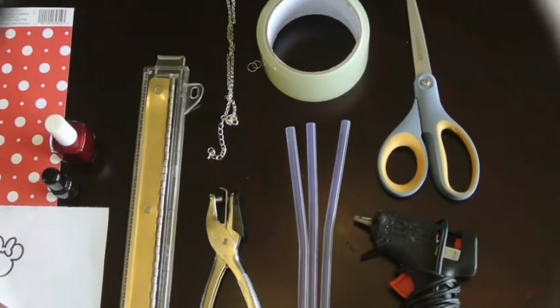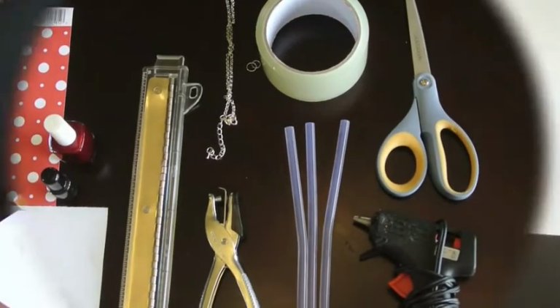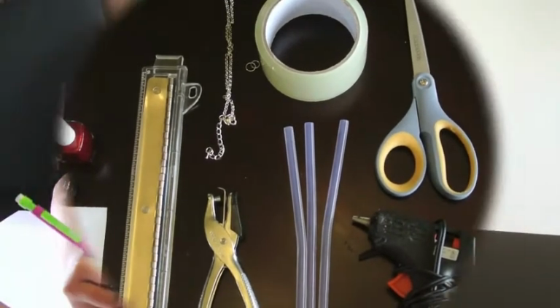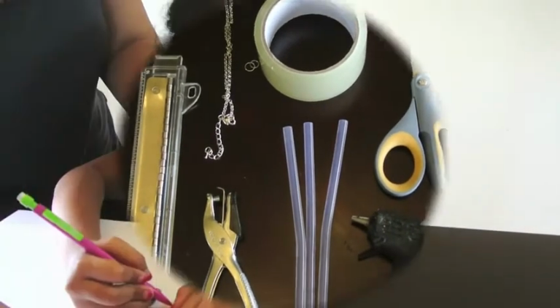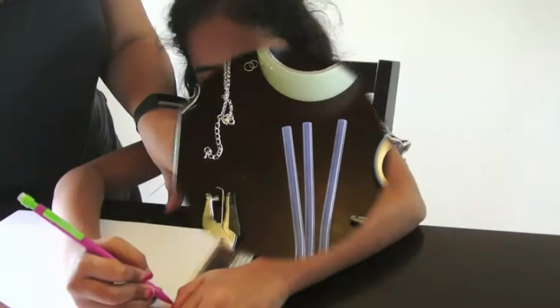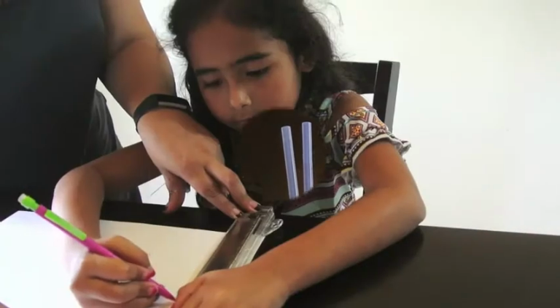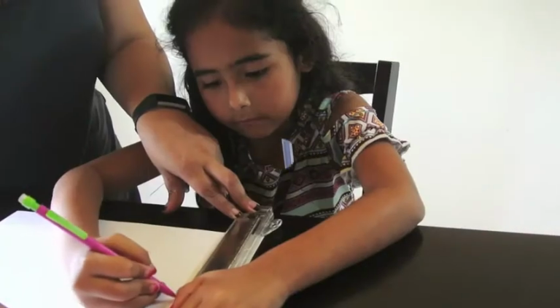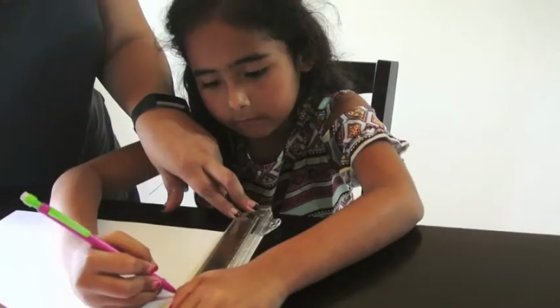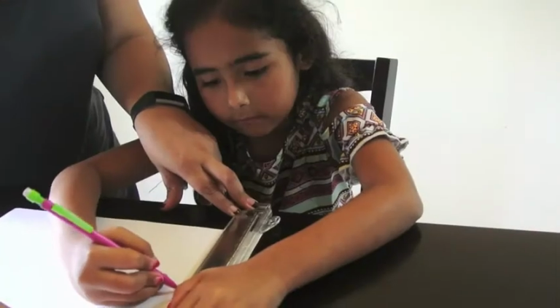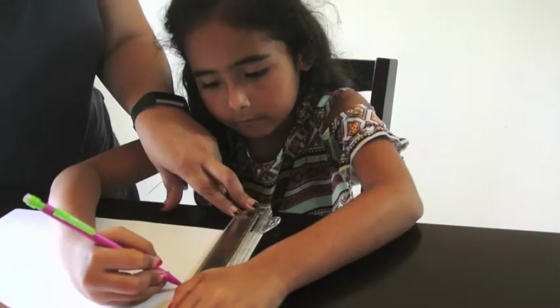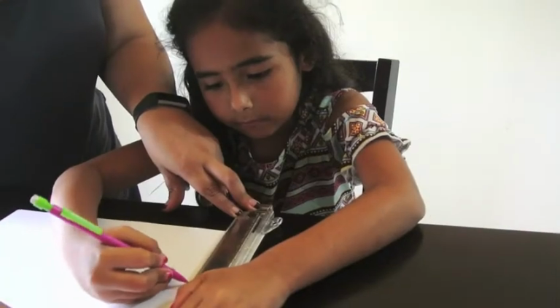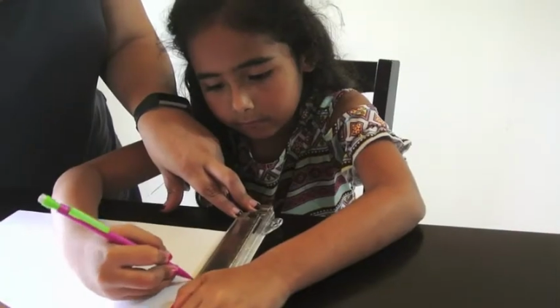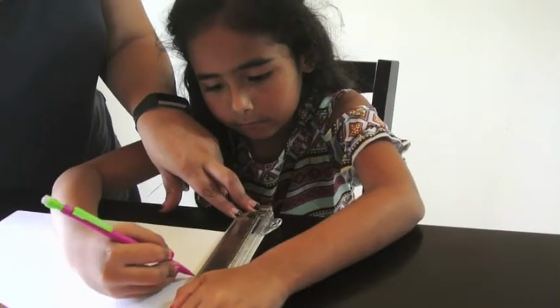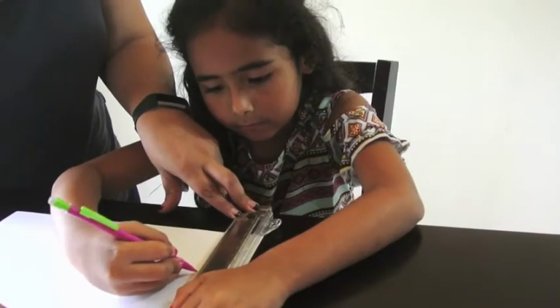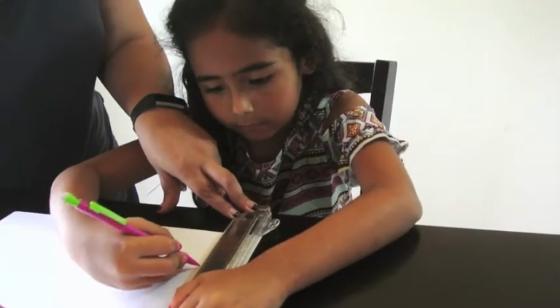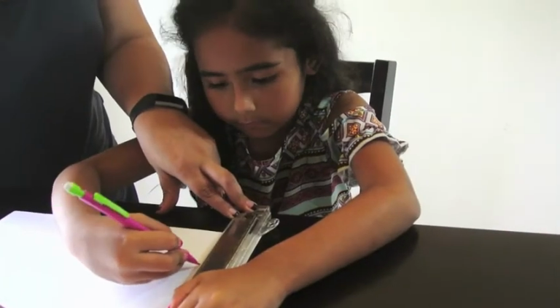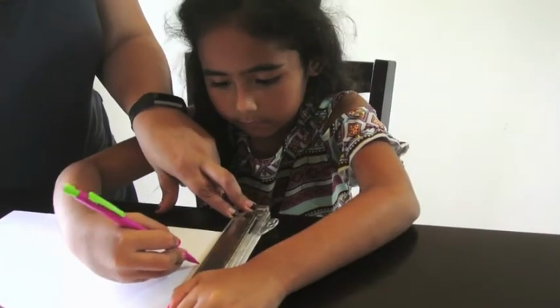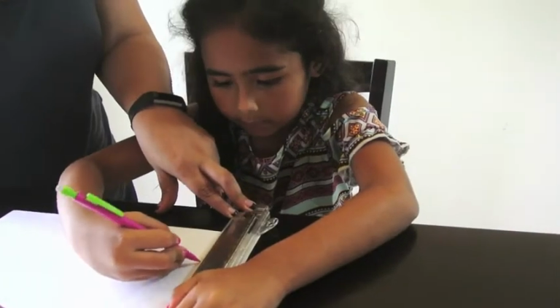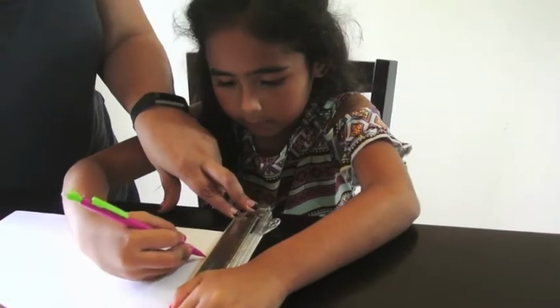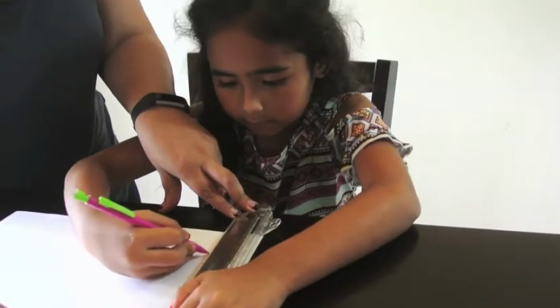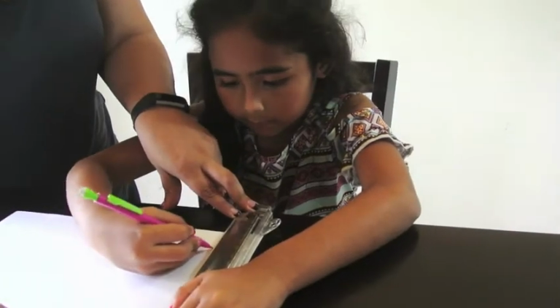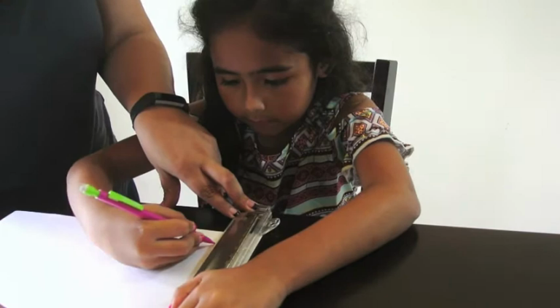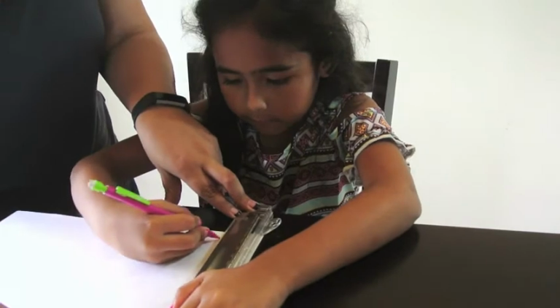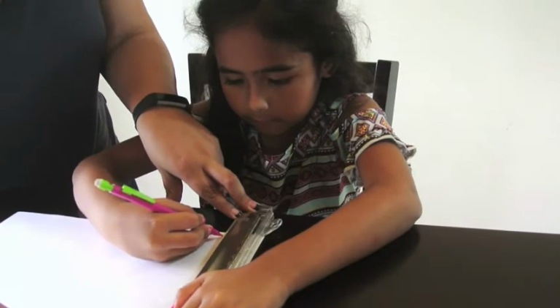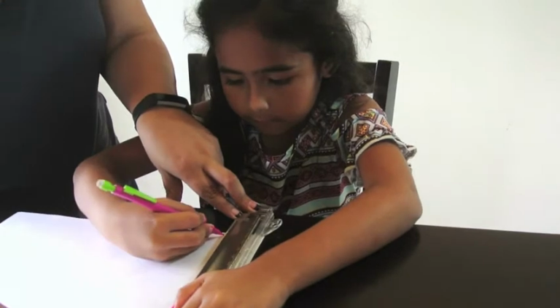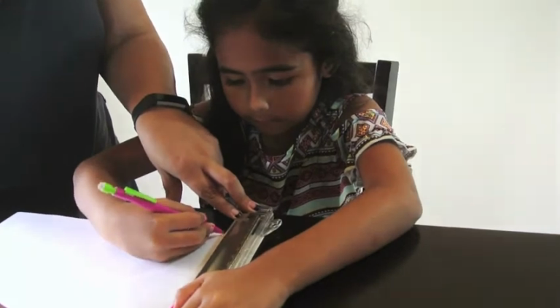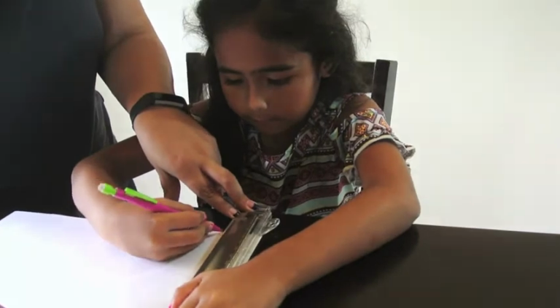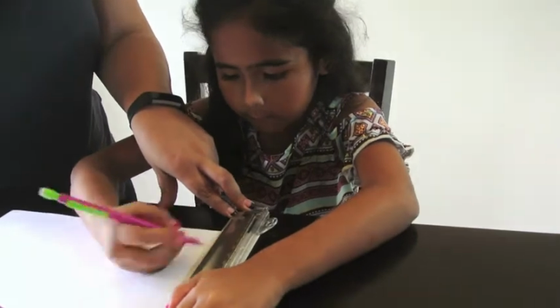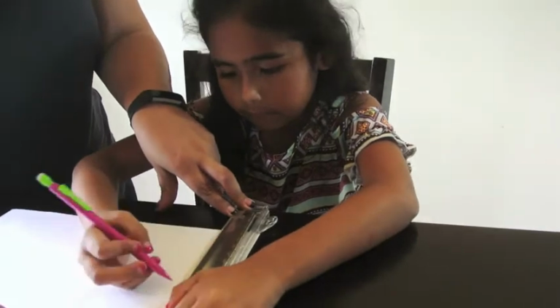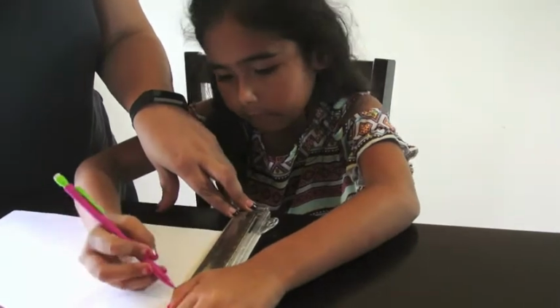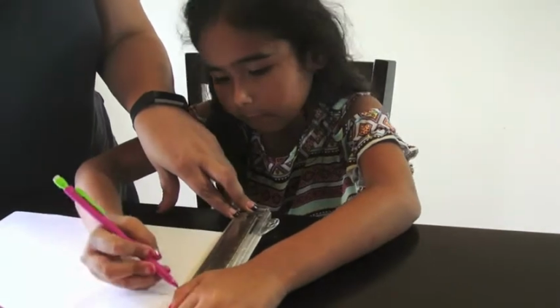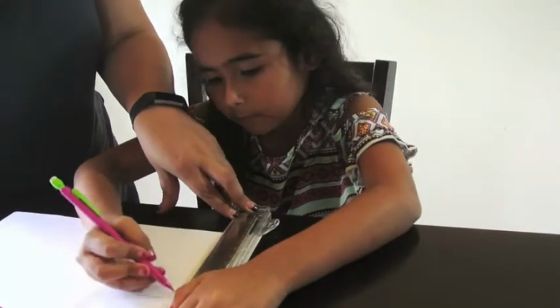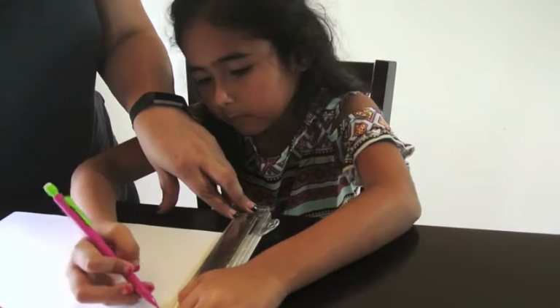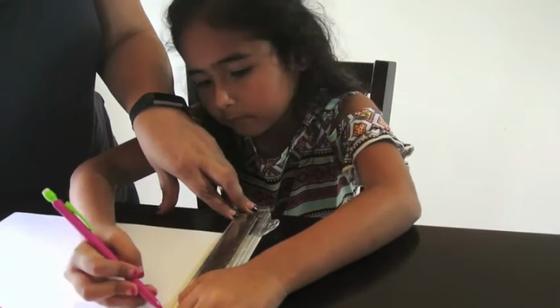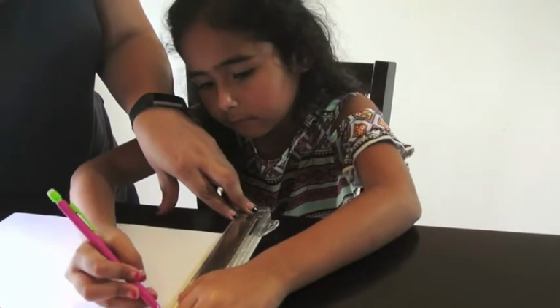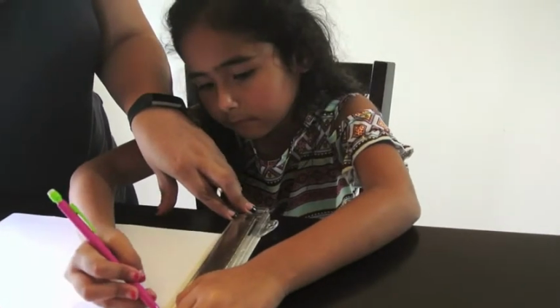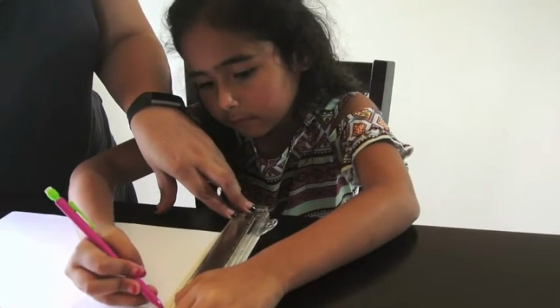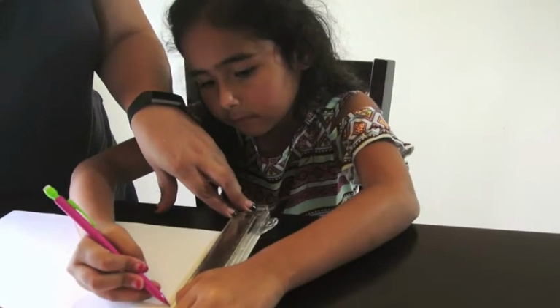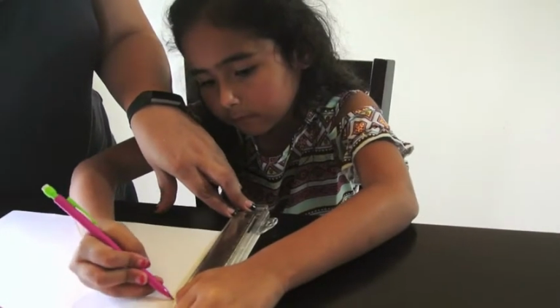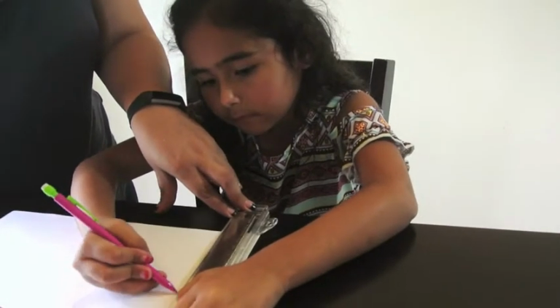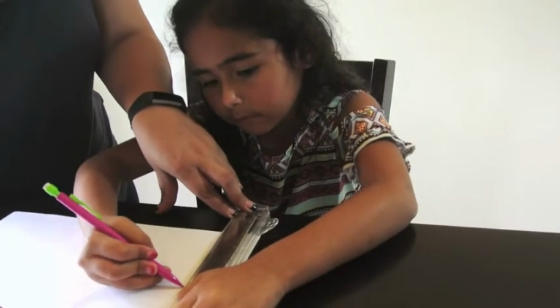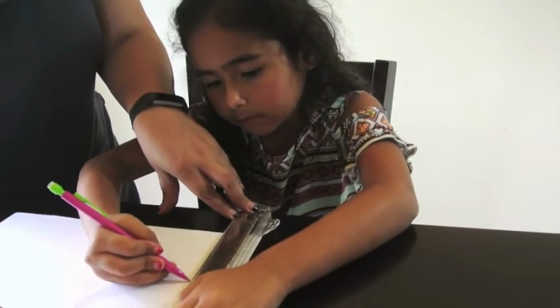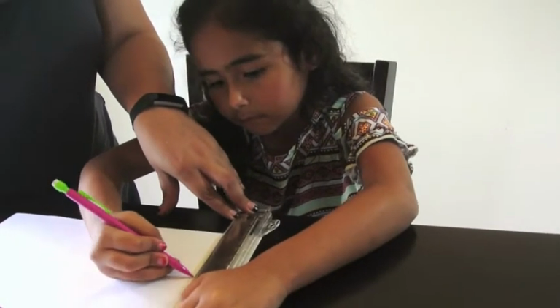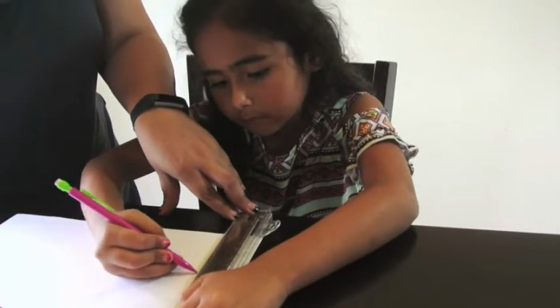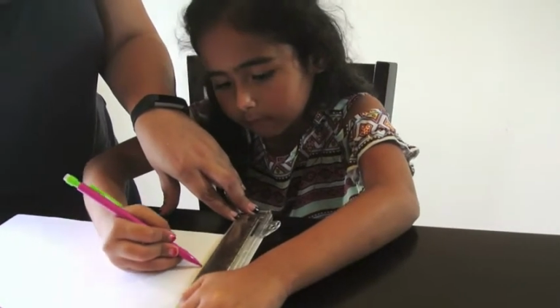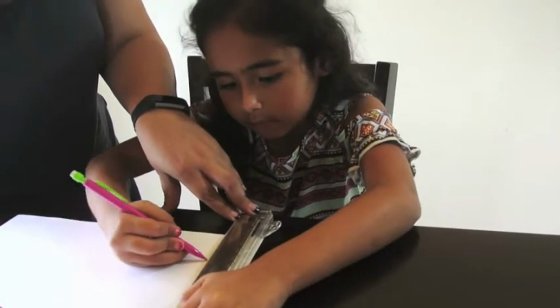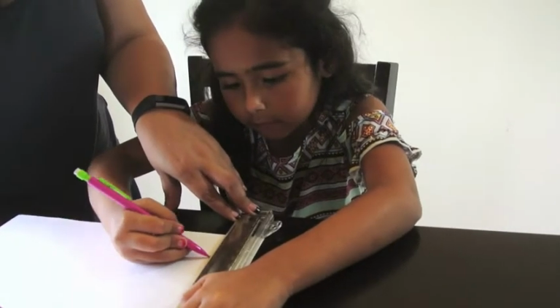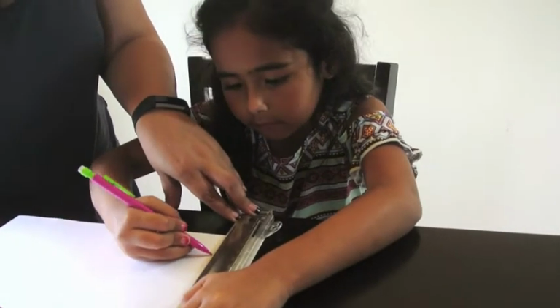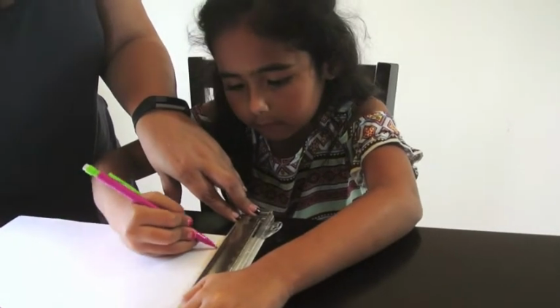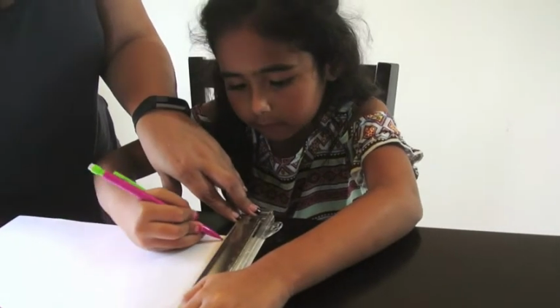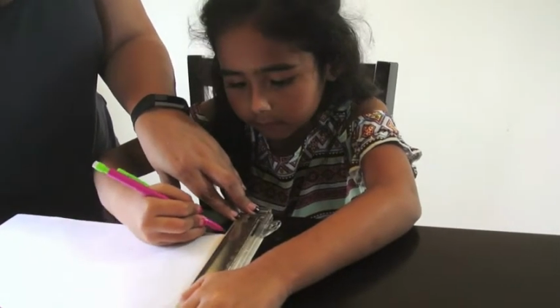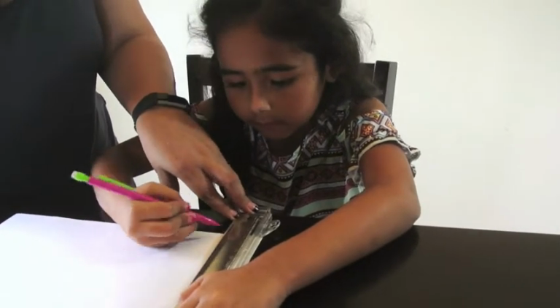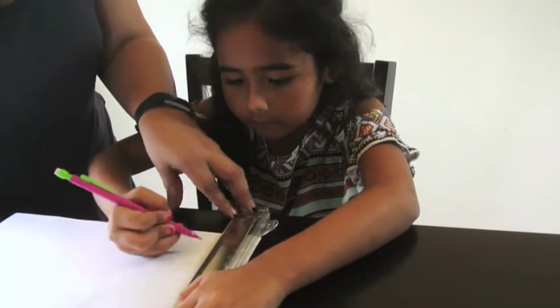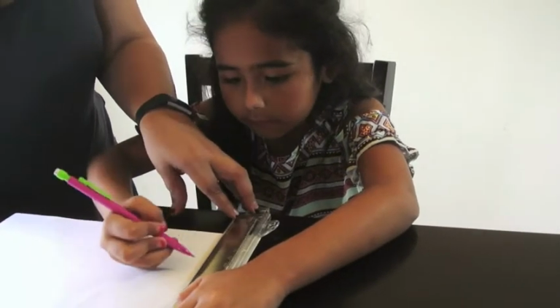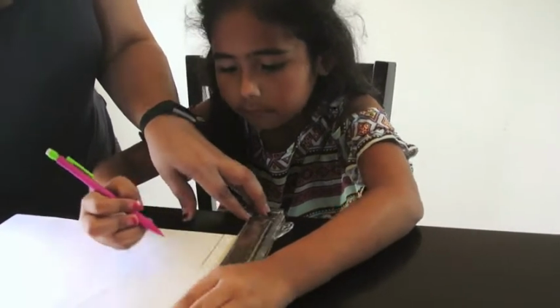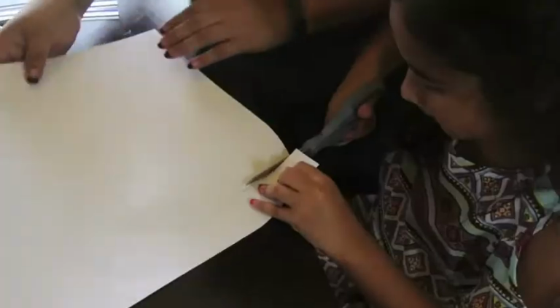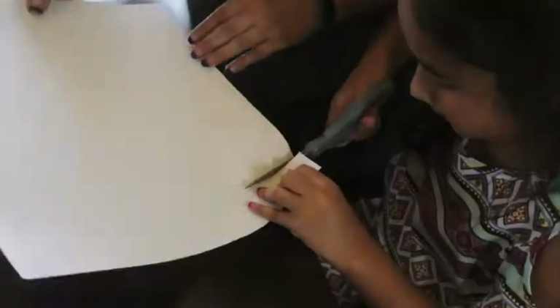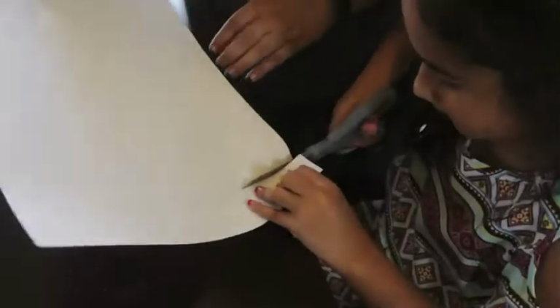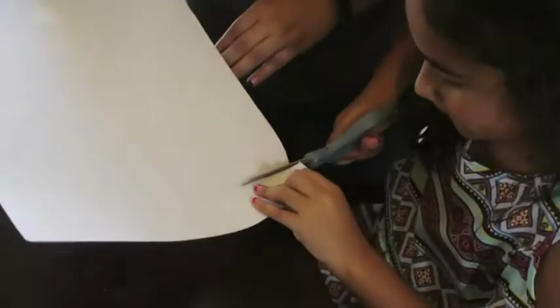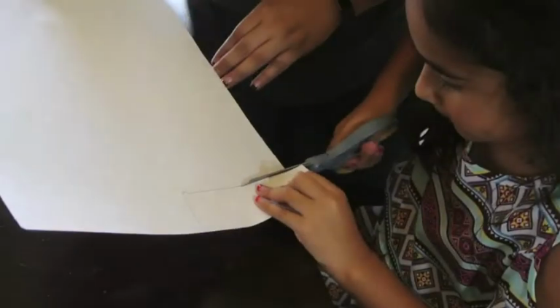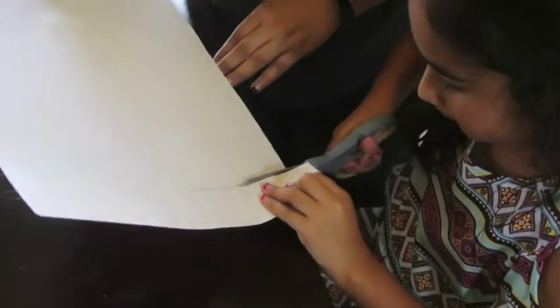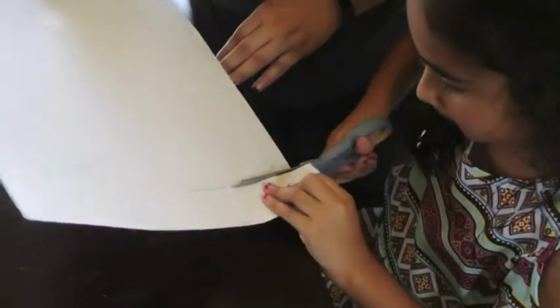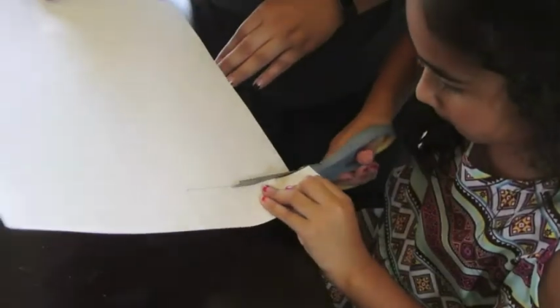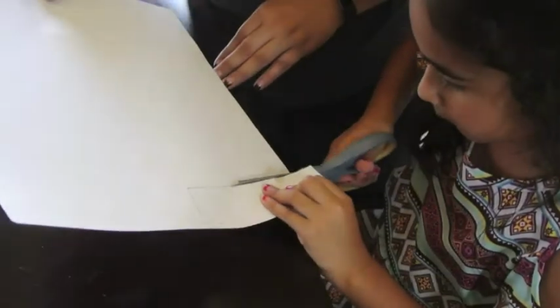My mom and I outlined my bookmark. Then we cut it.